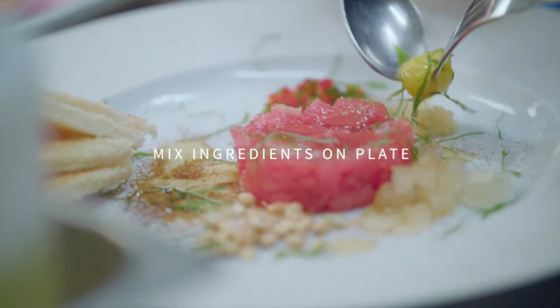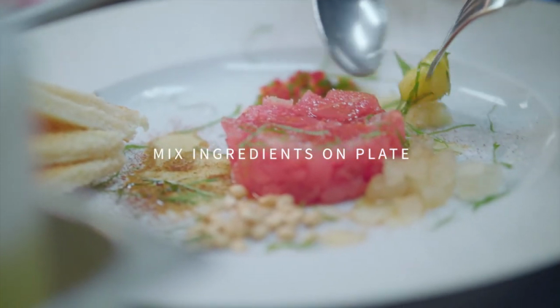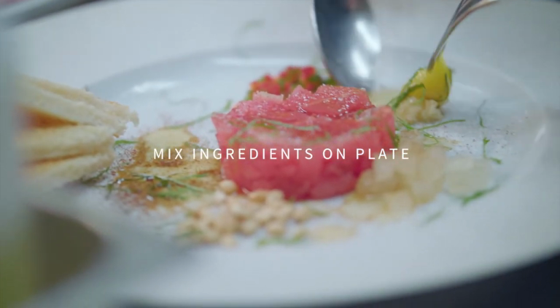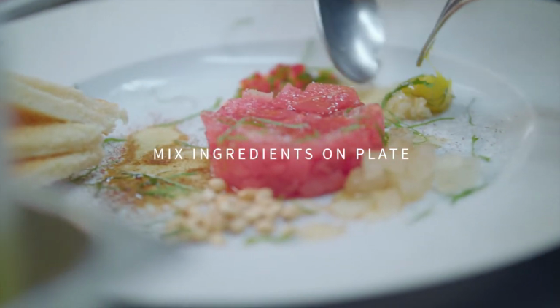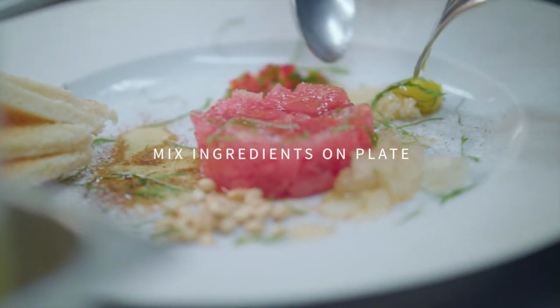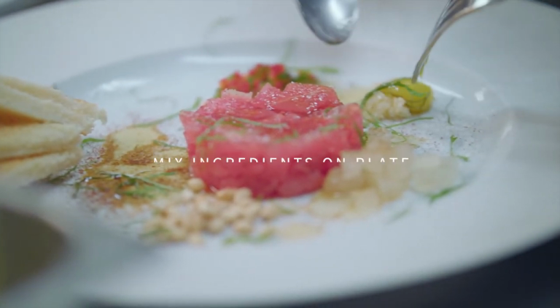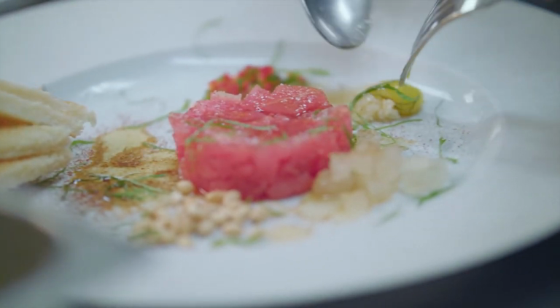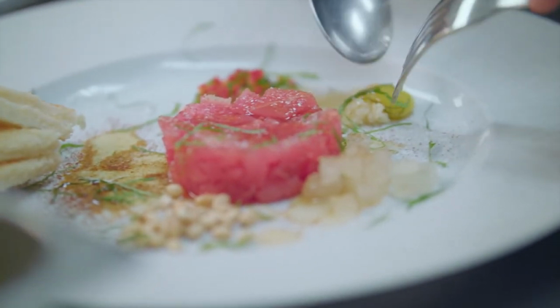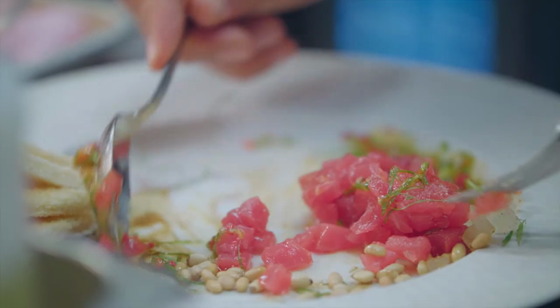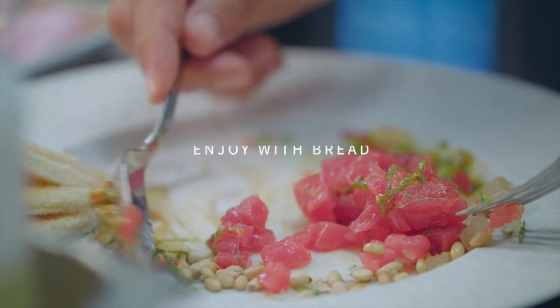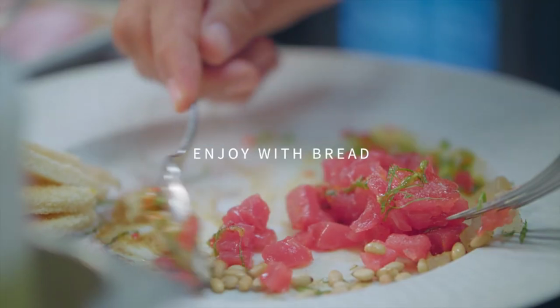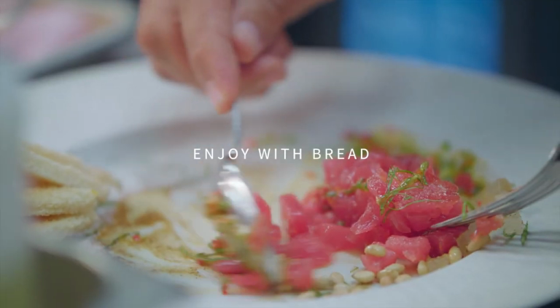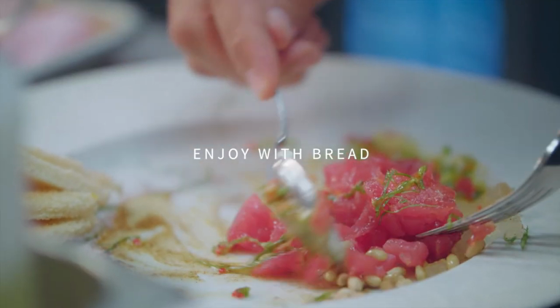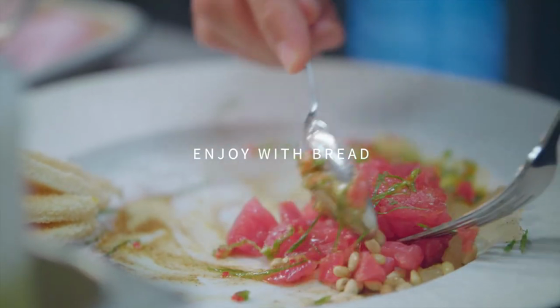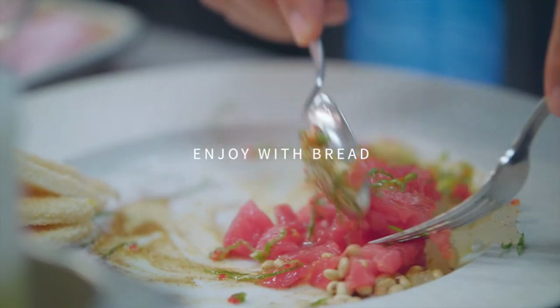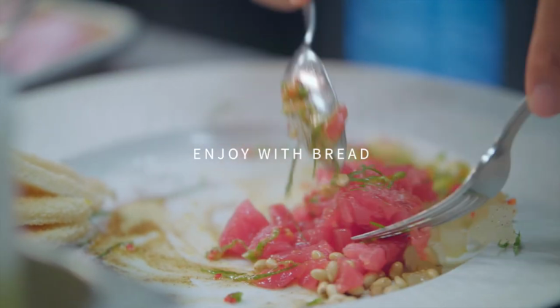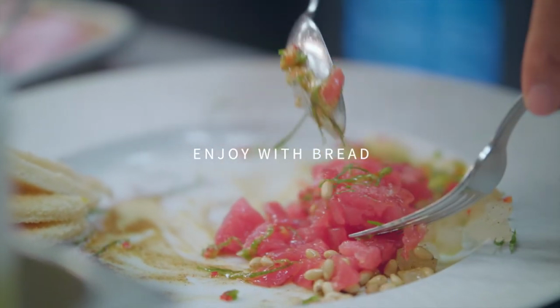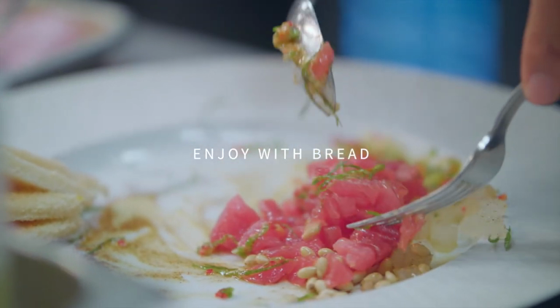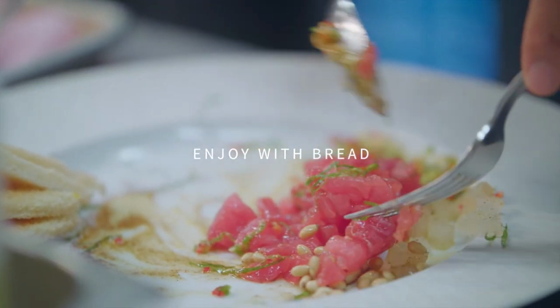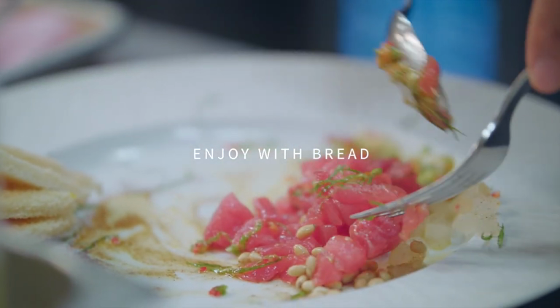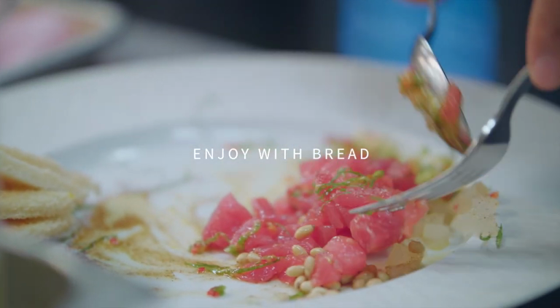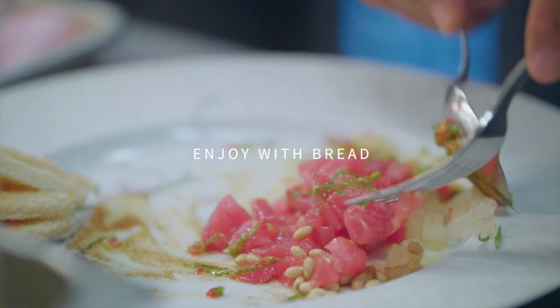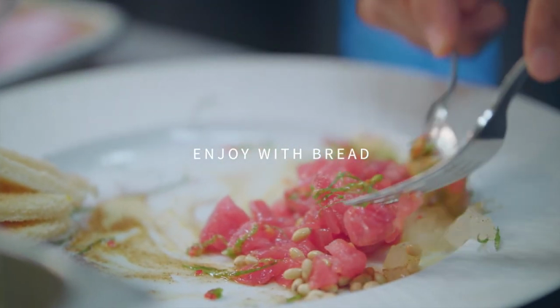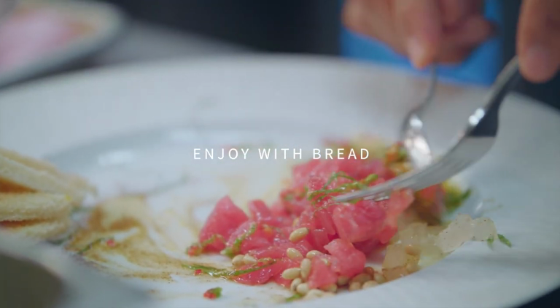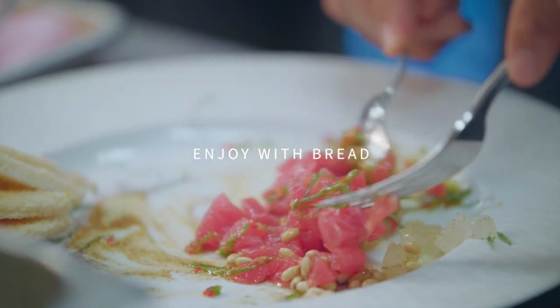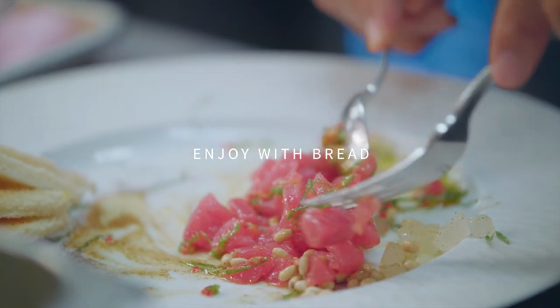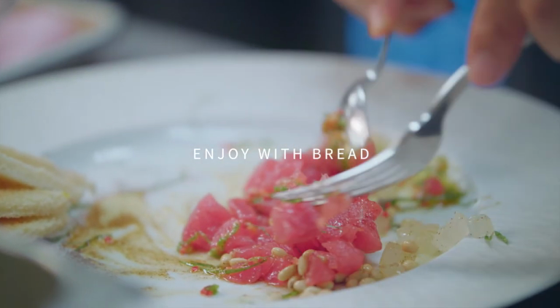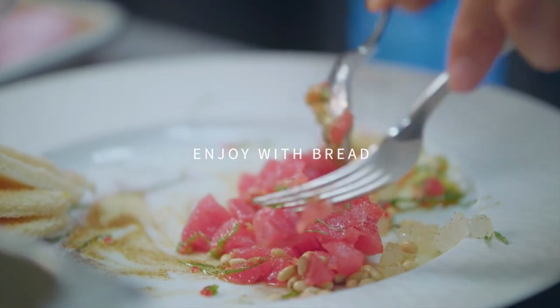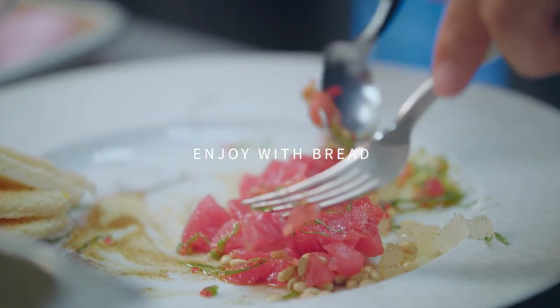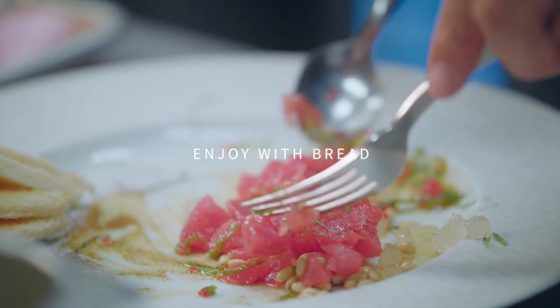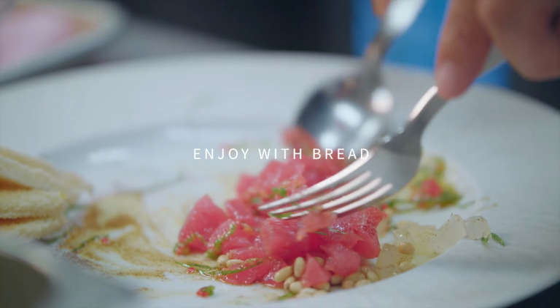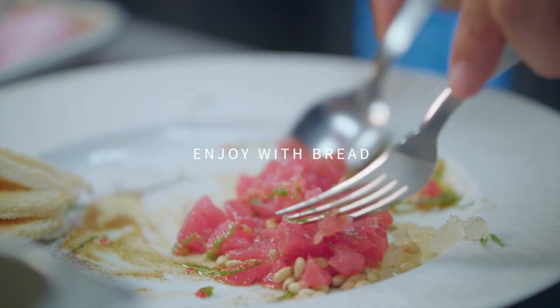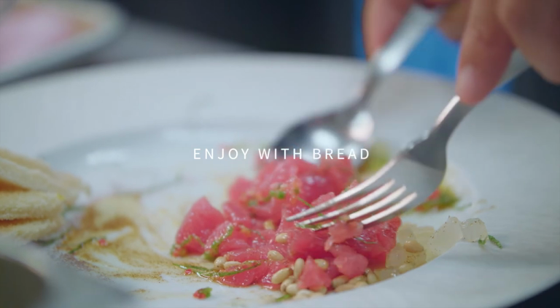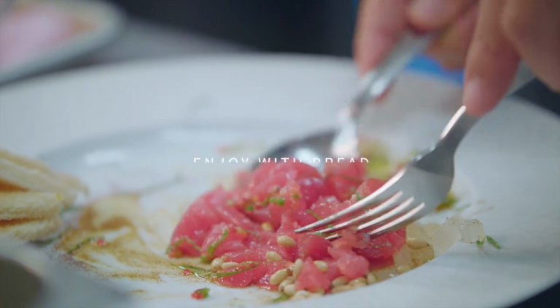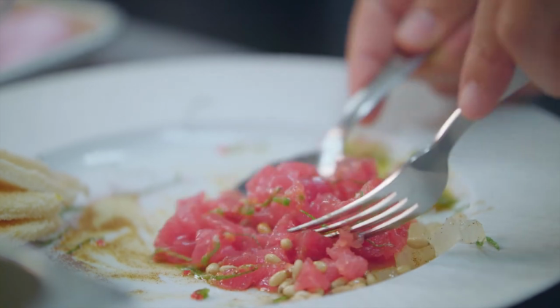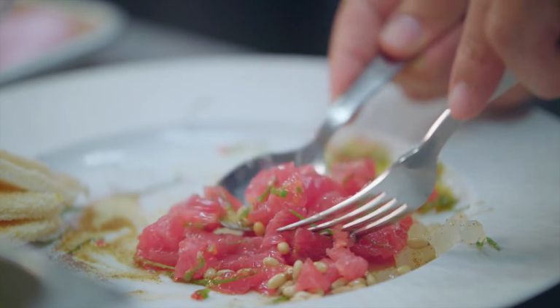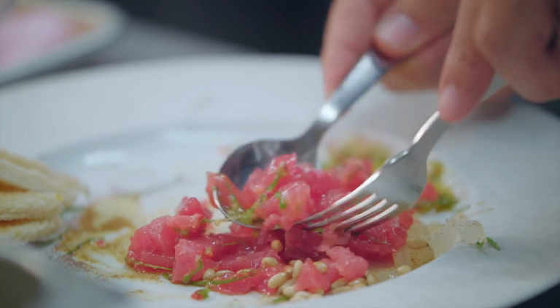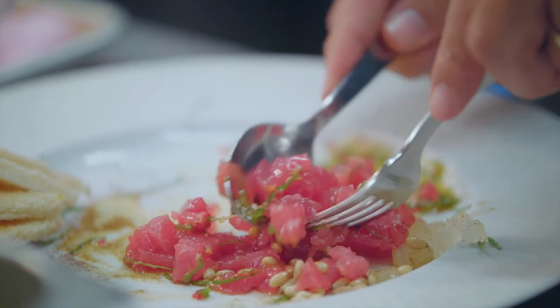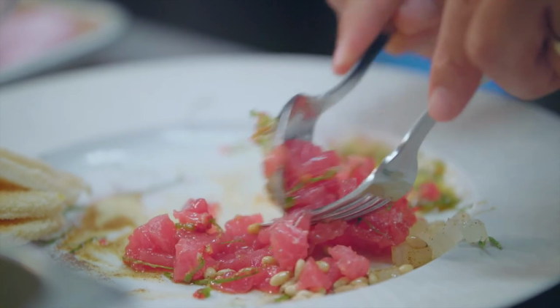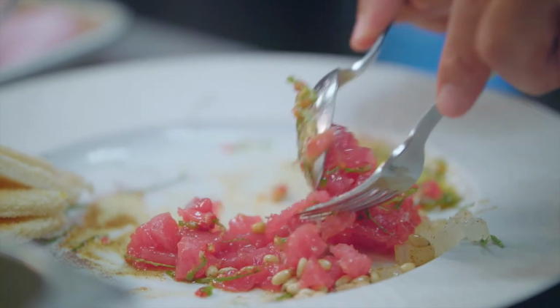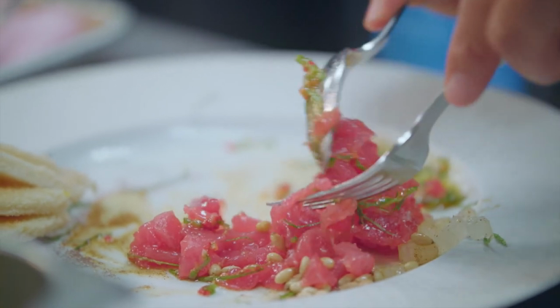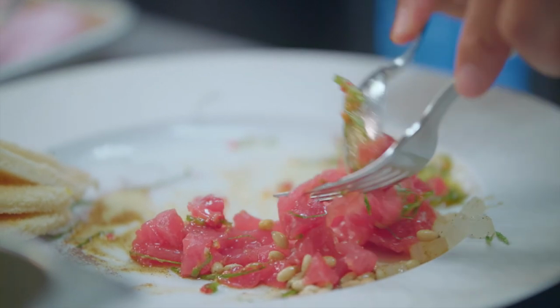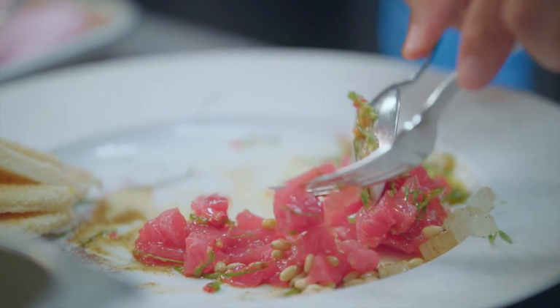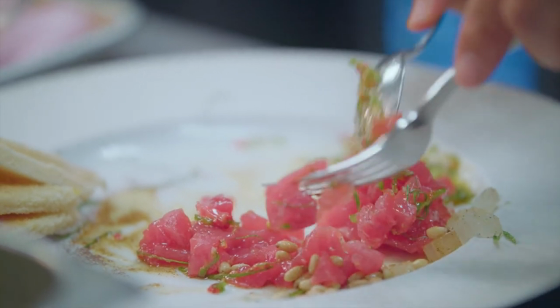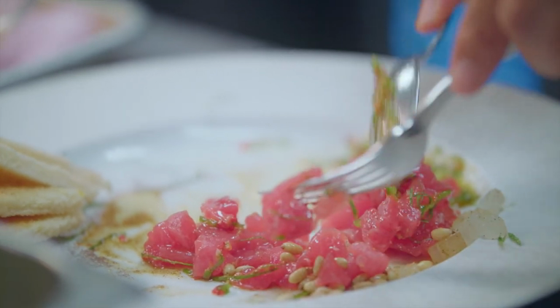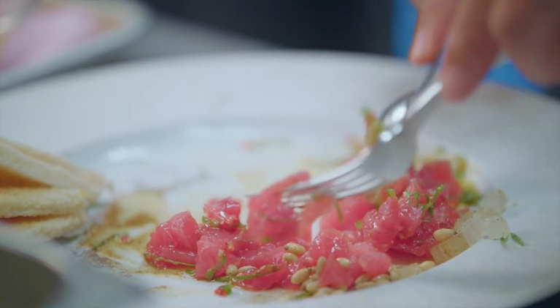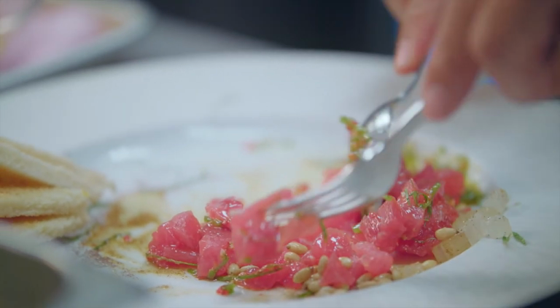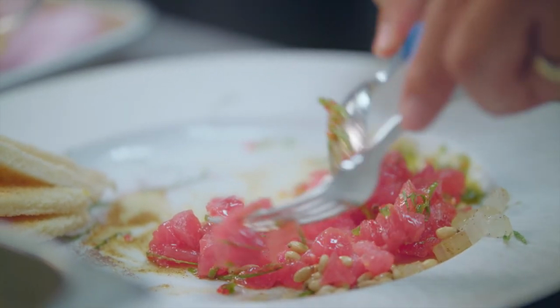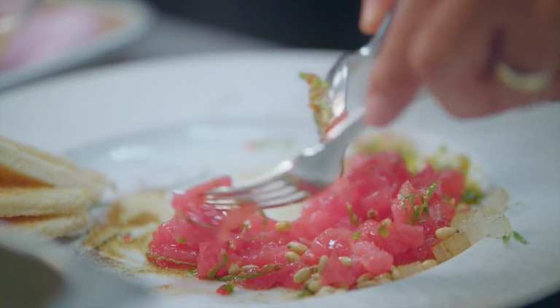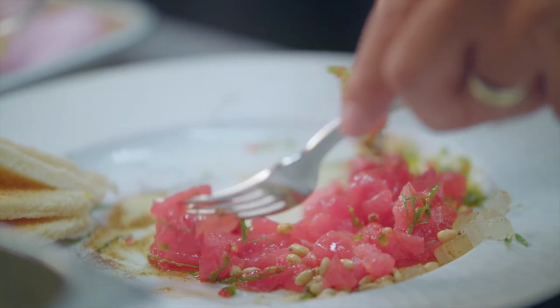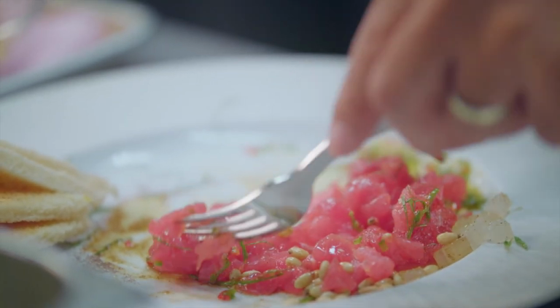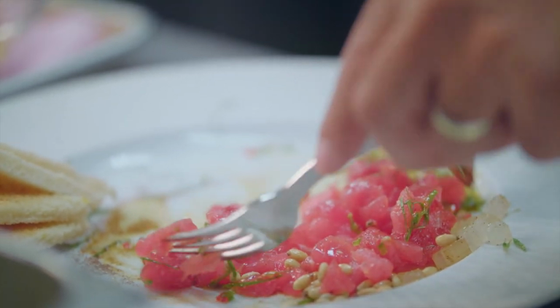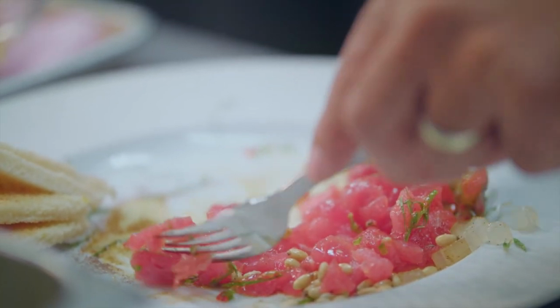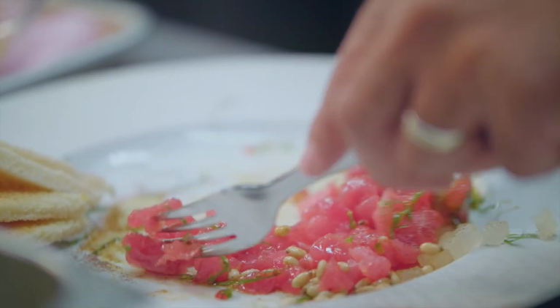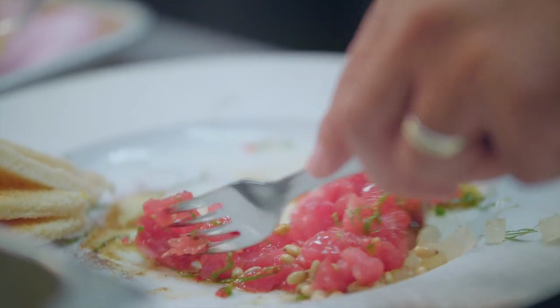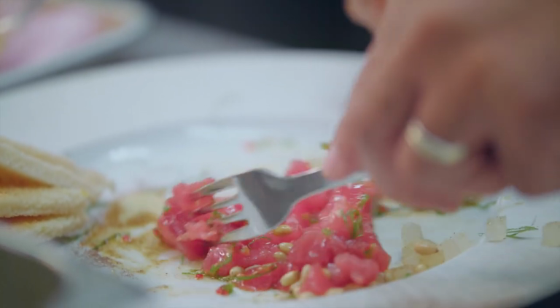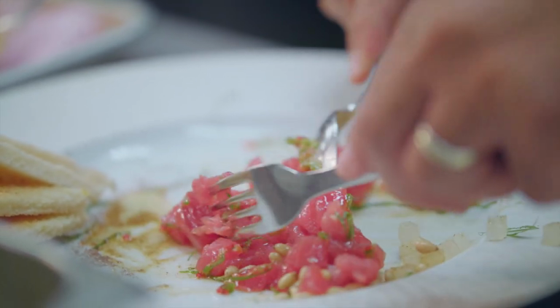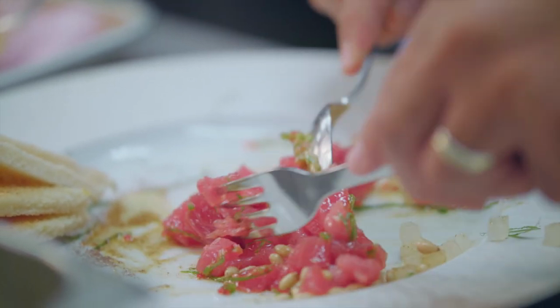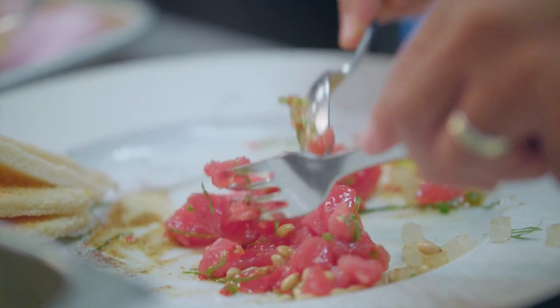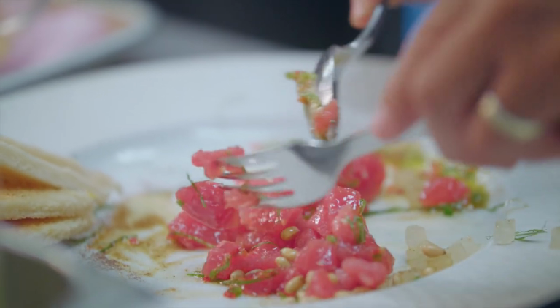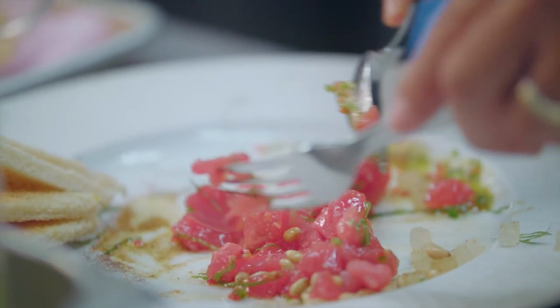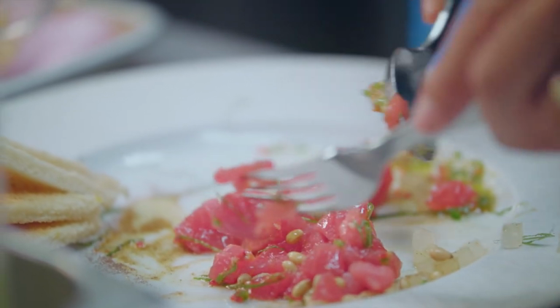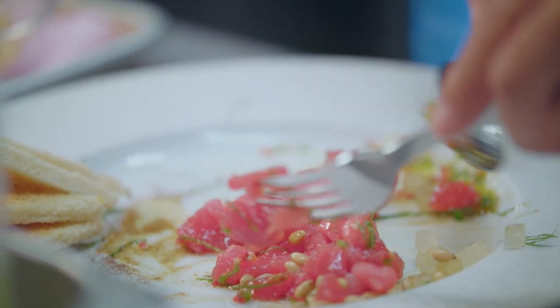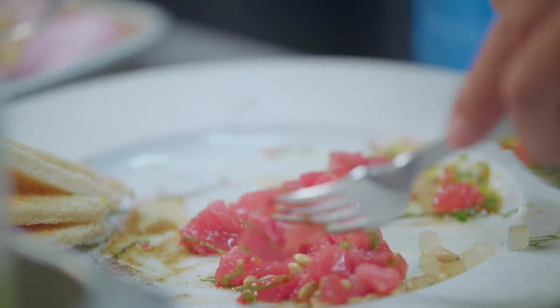So that's how we present the ahi tuna tartare. And if you really want to get fancy with your date, you can go ahead and mix it at the table for them.